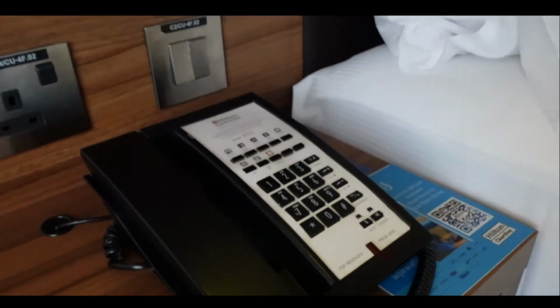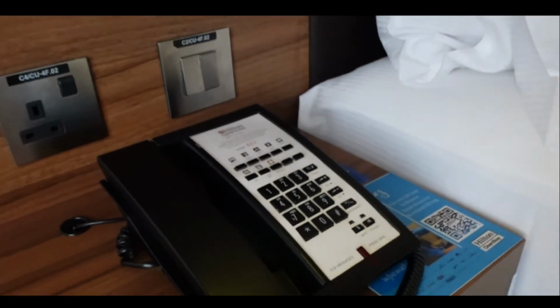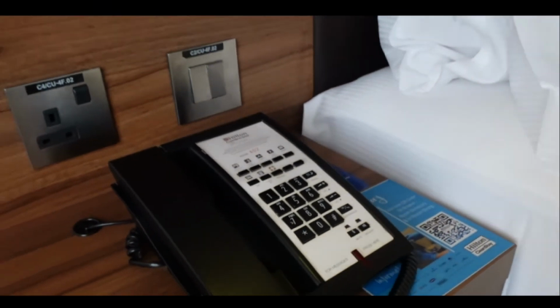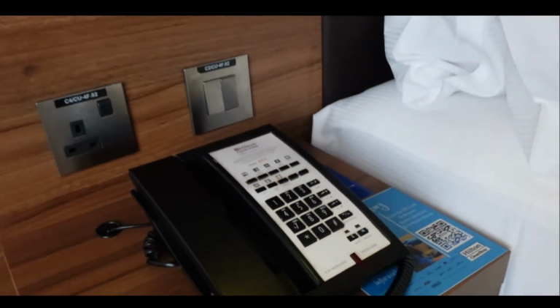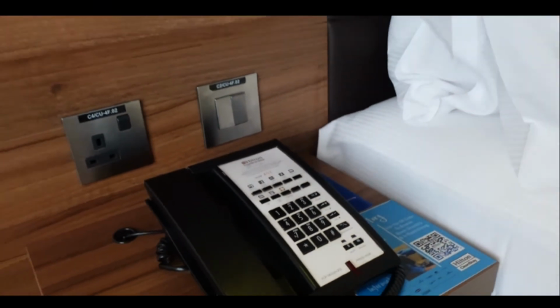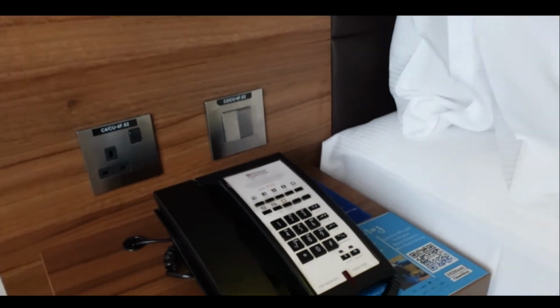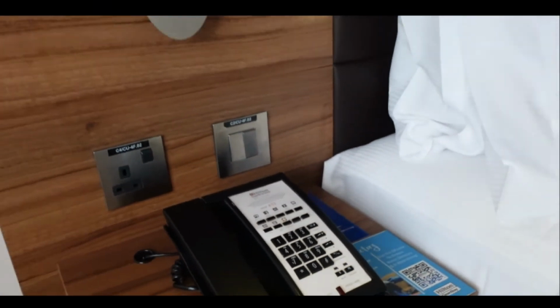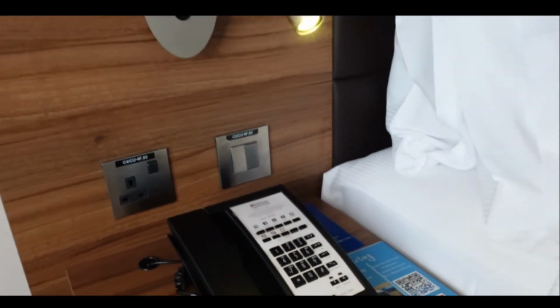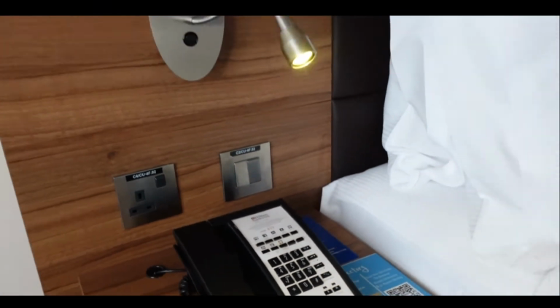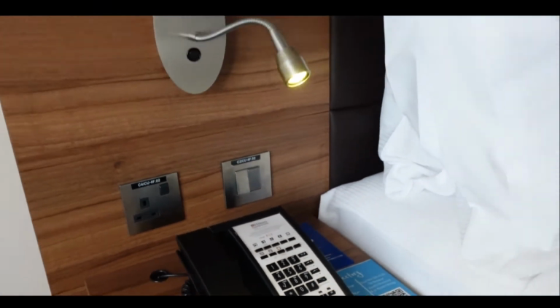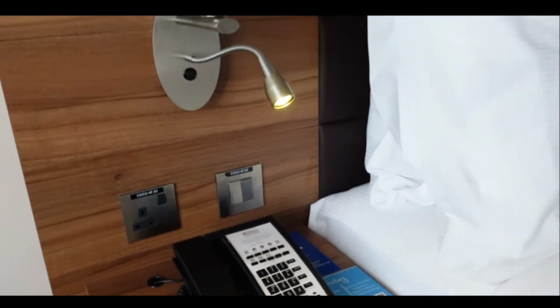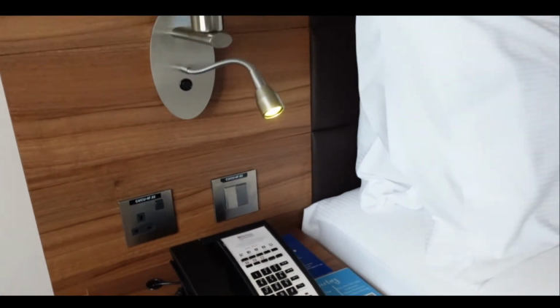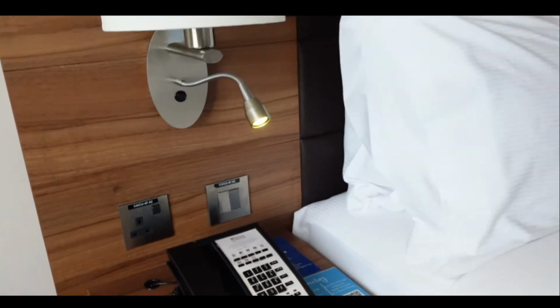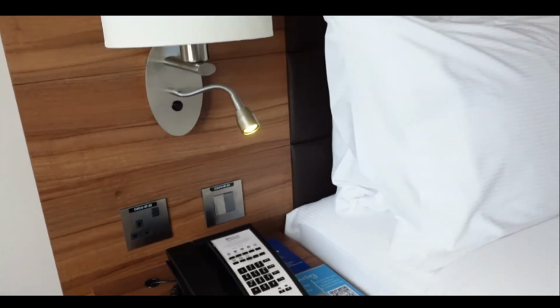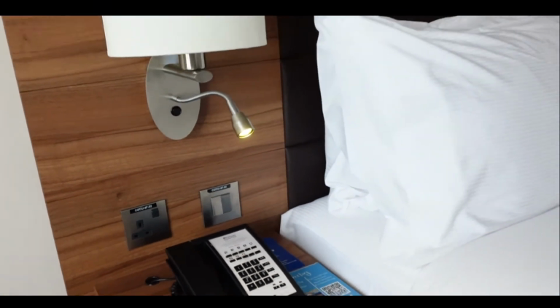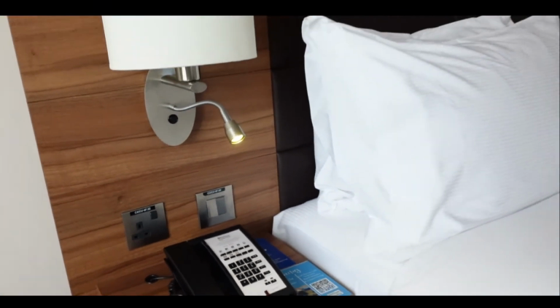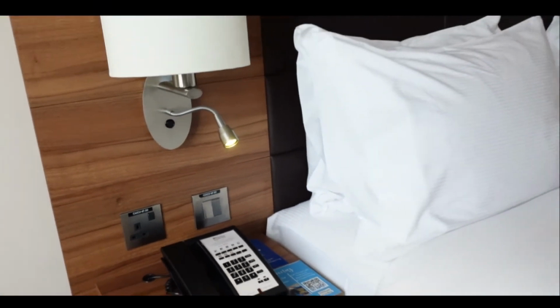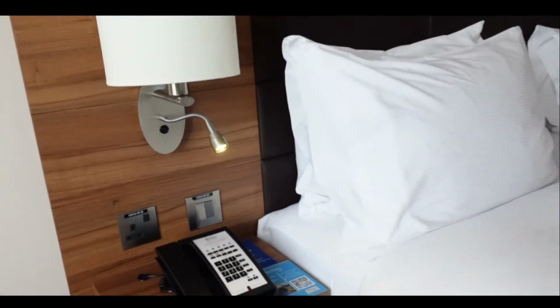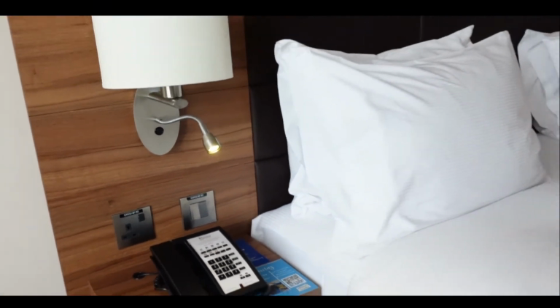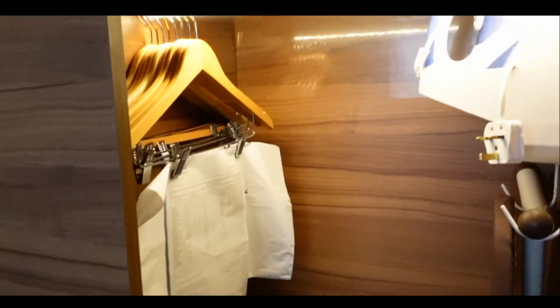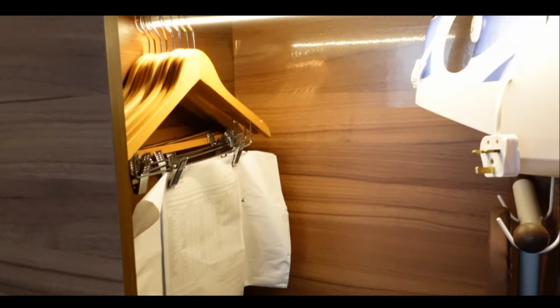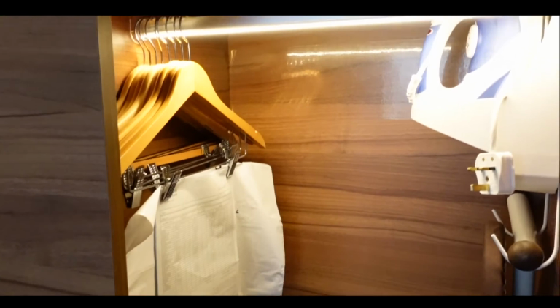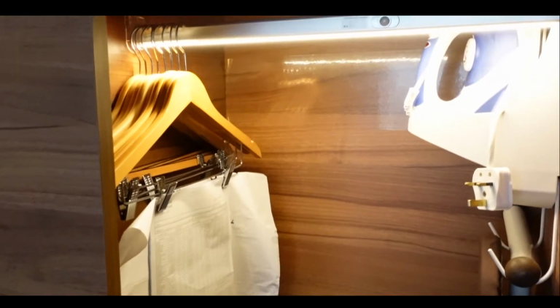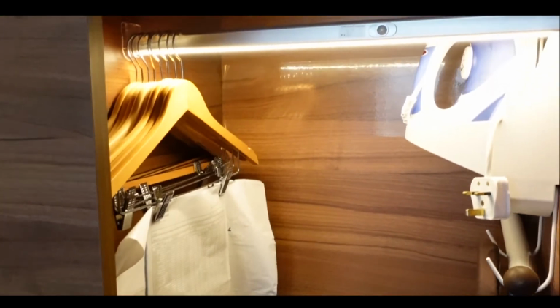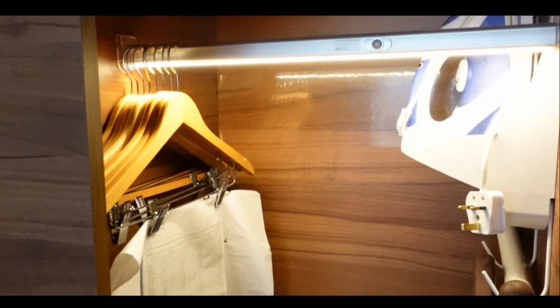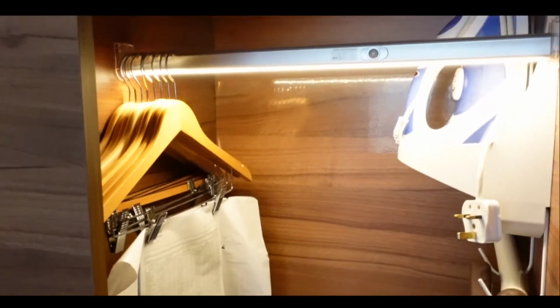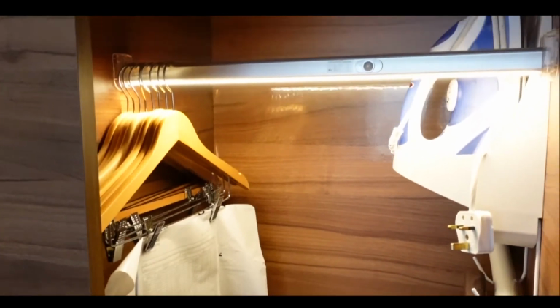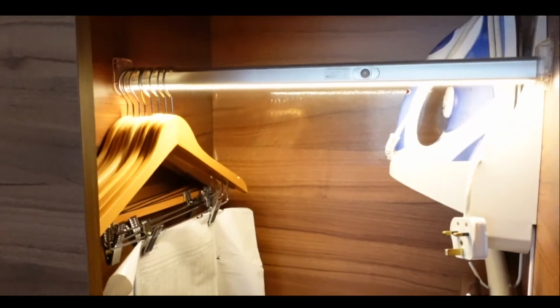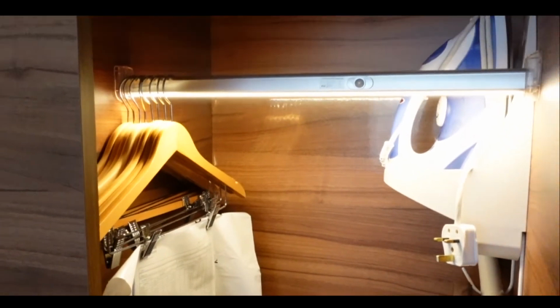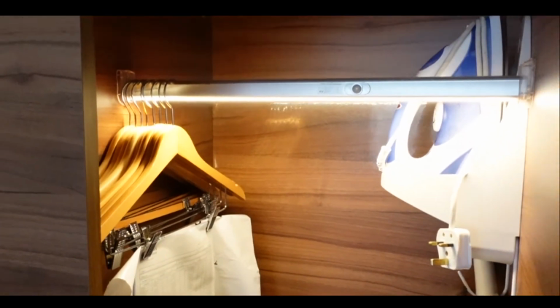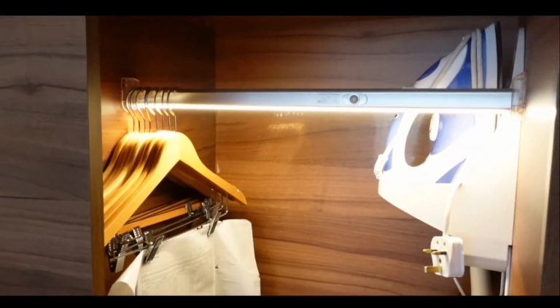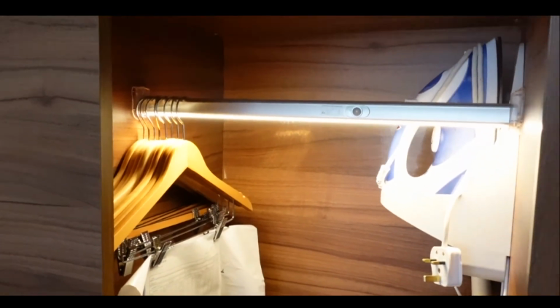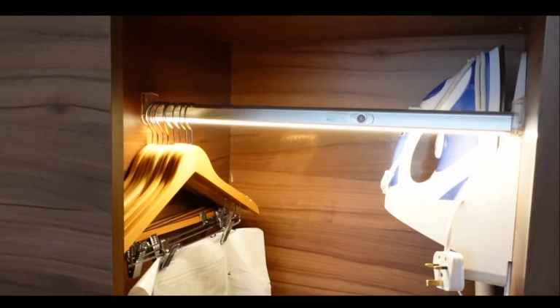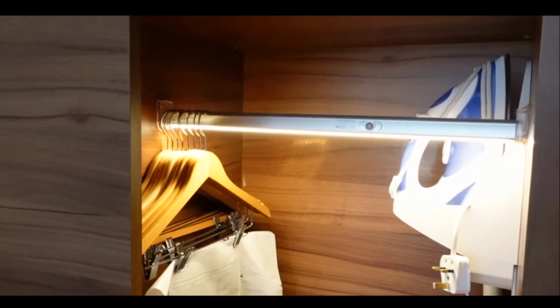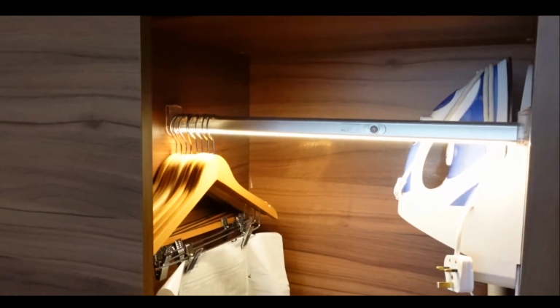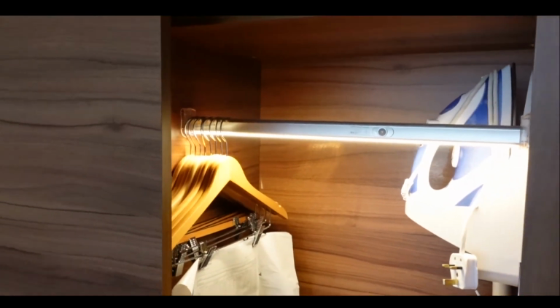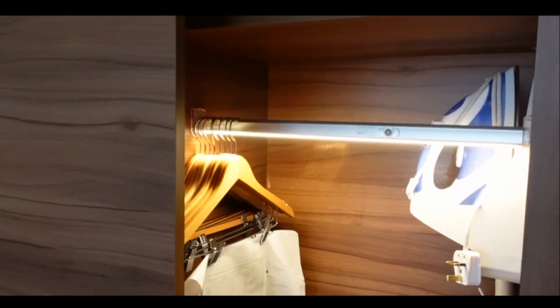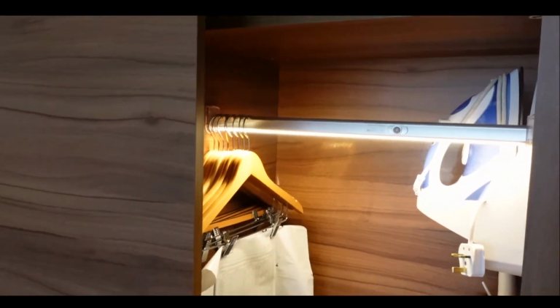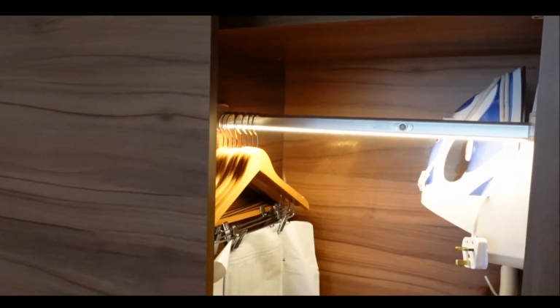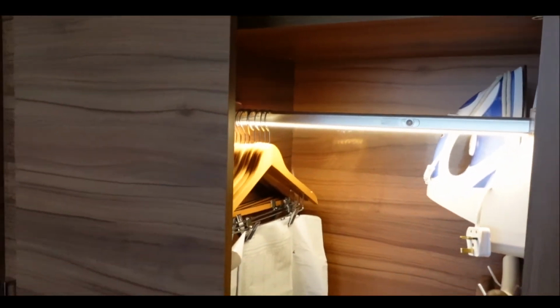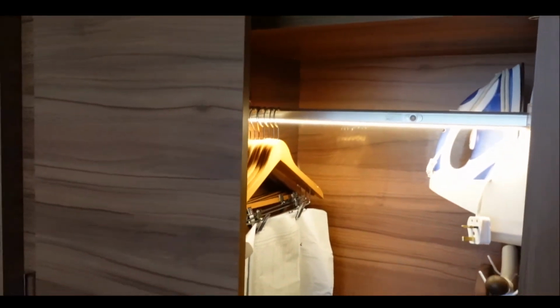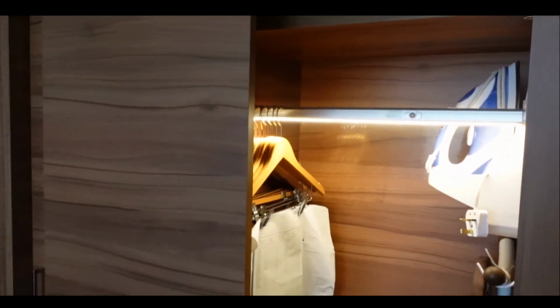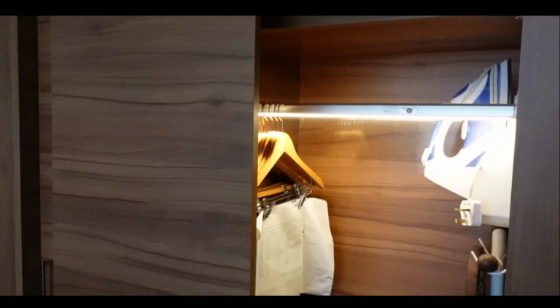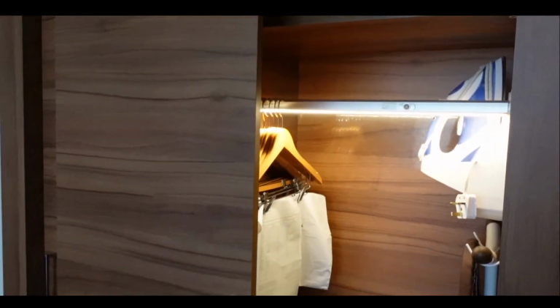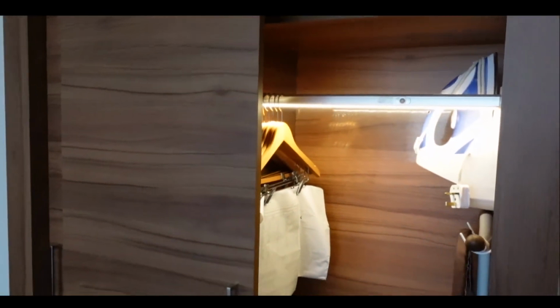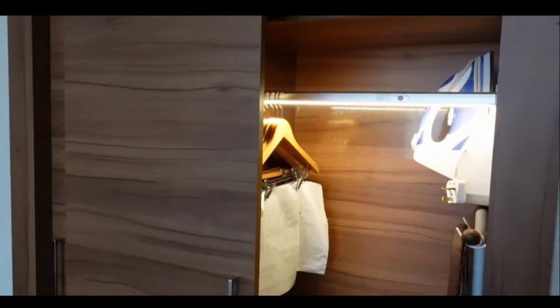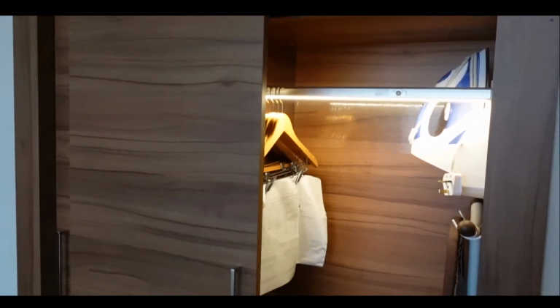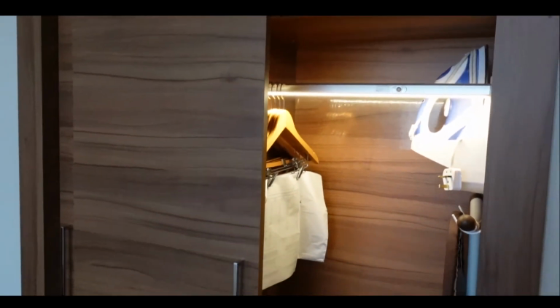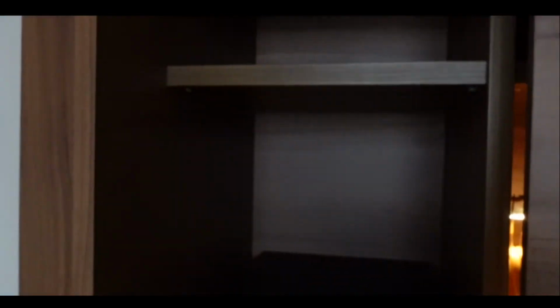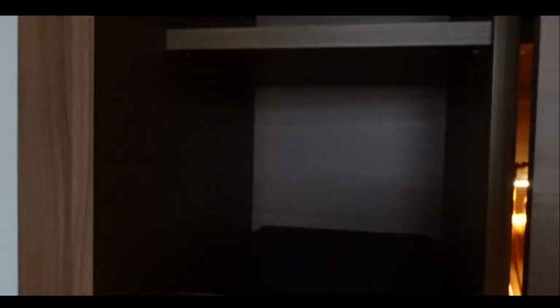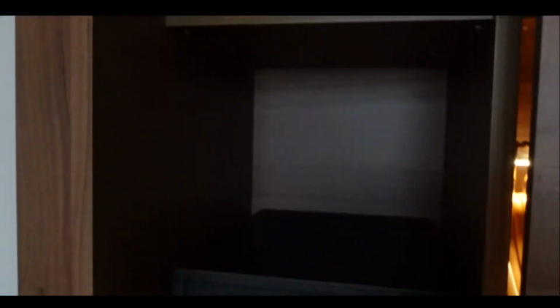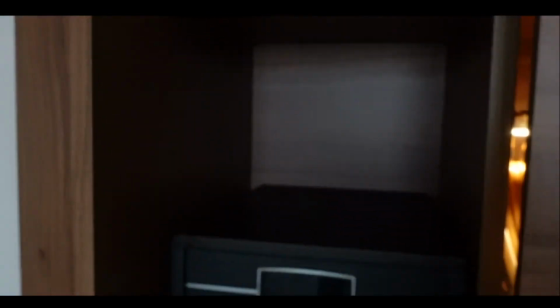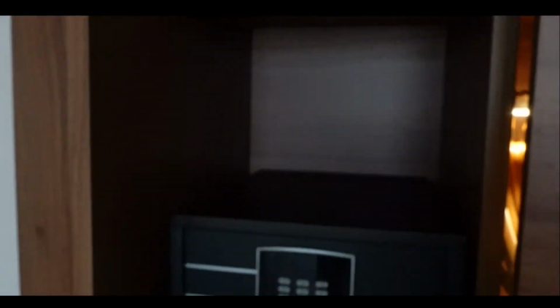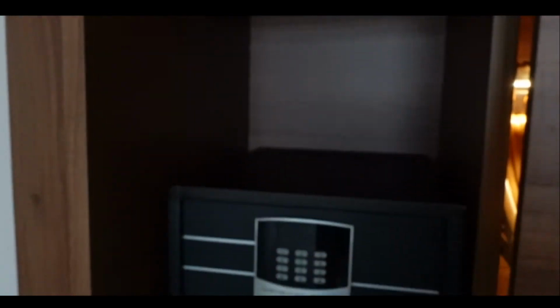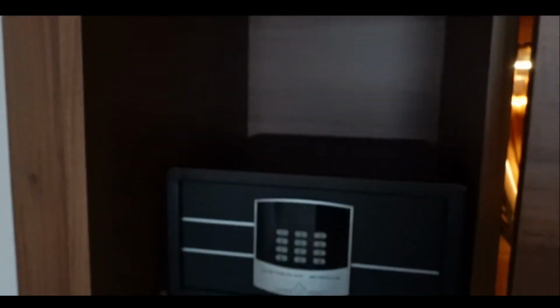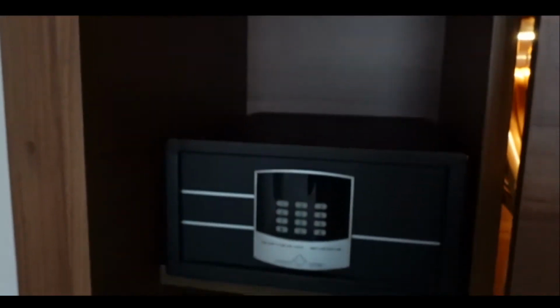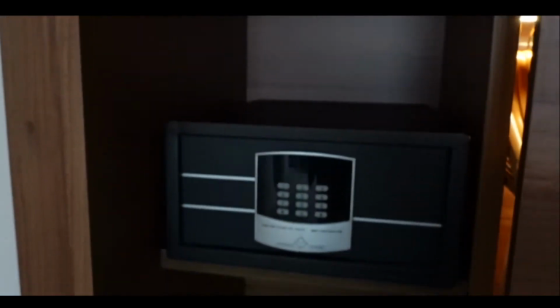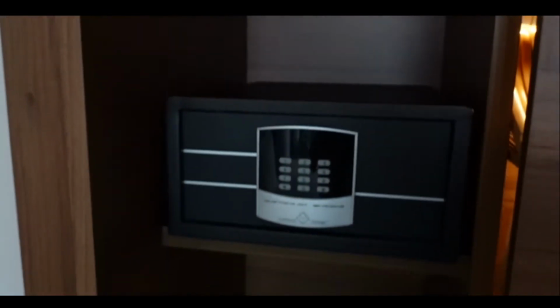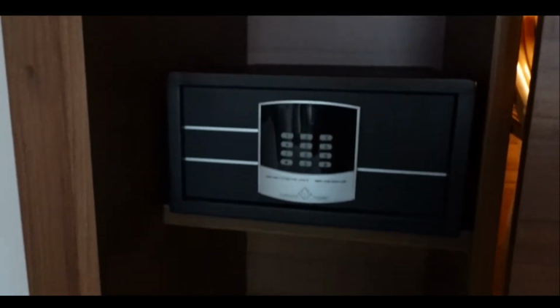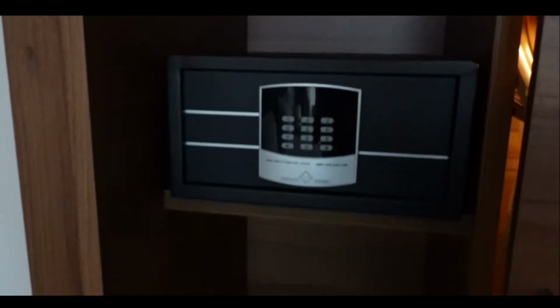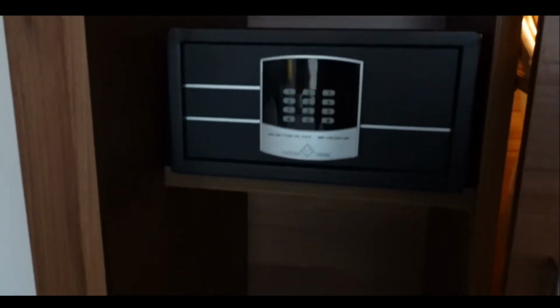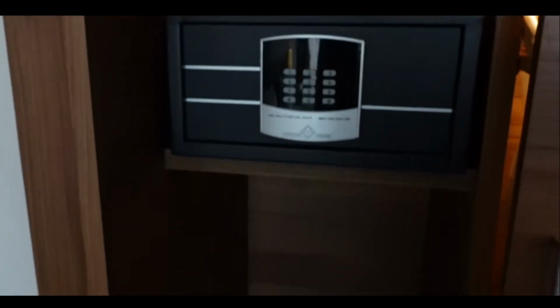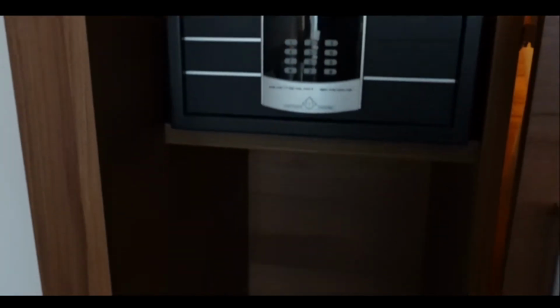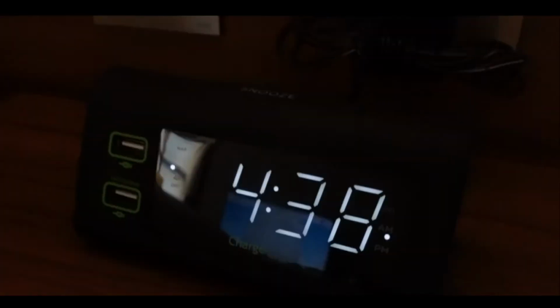And there's a phone too, to say hello from the other side. Closet with 7 hangers for Iron Man, more spaces, and a security vault.